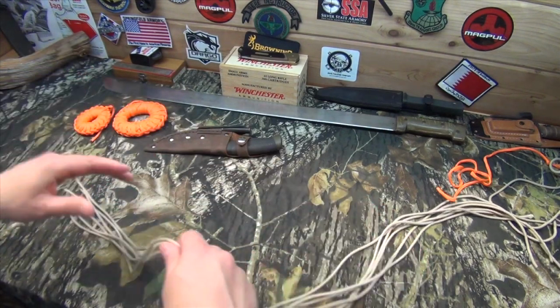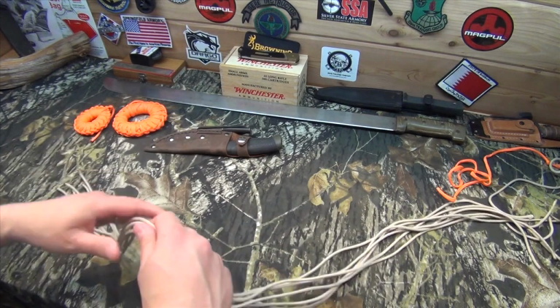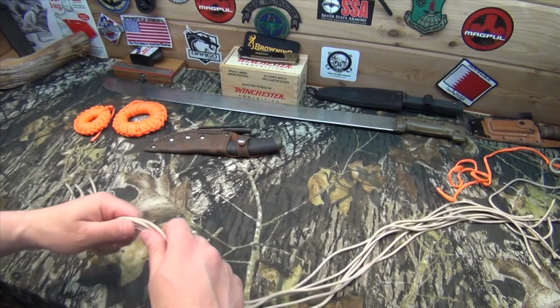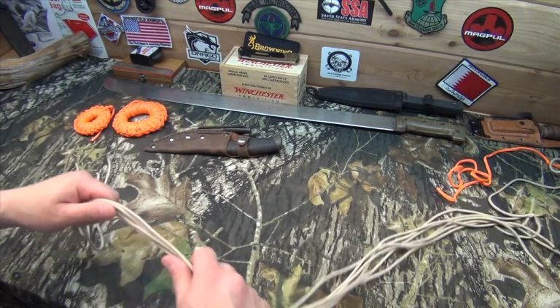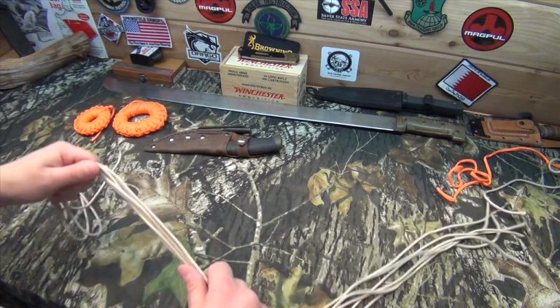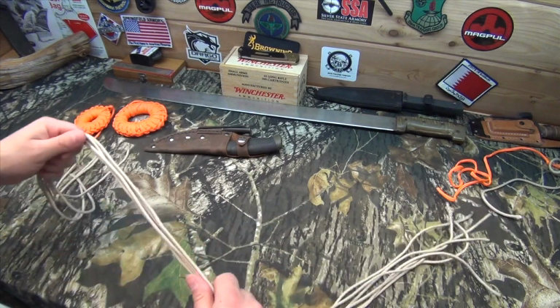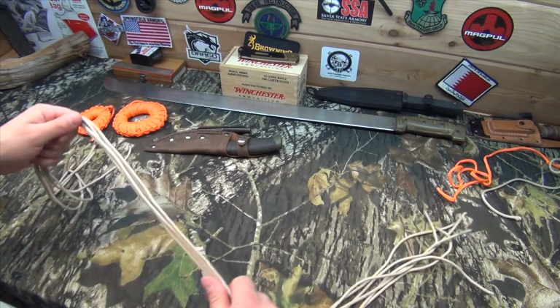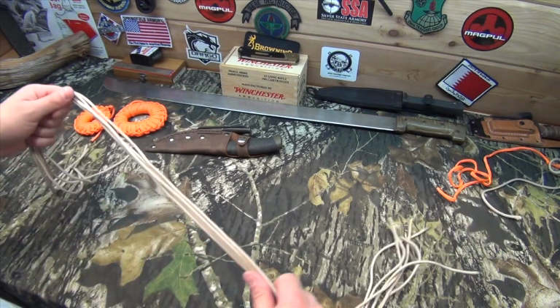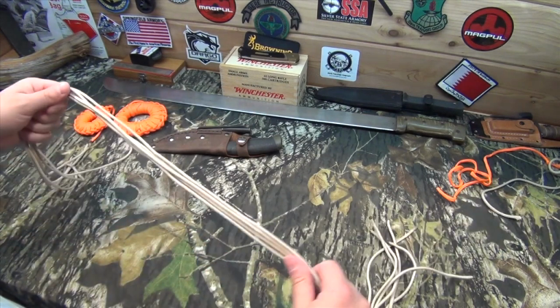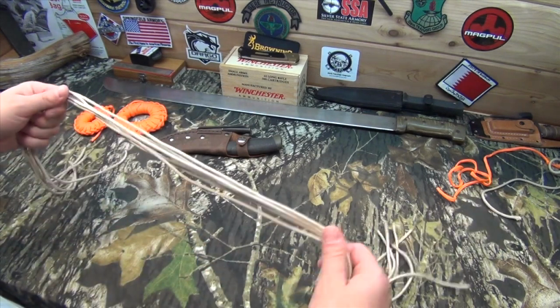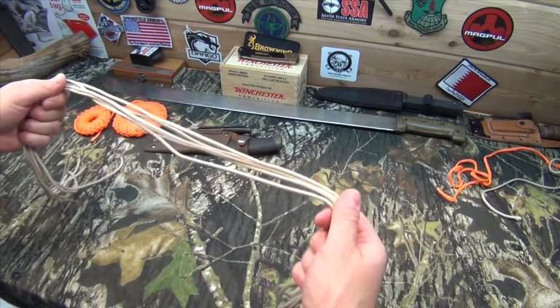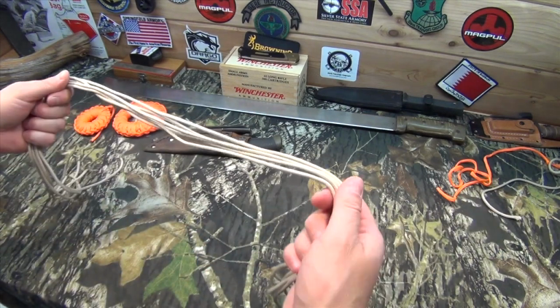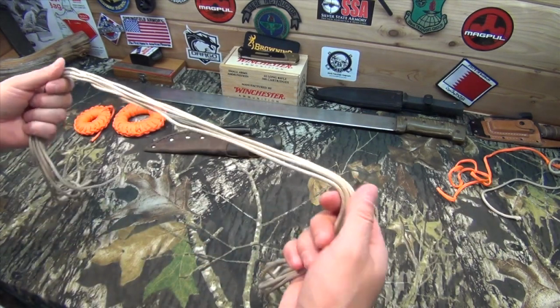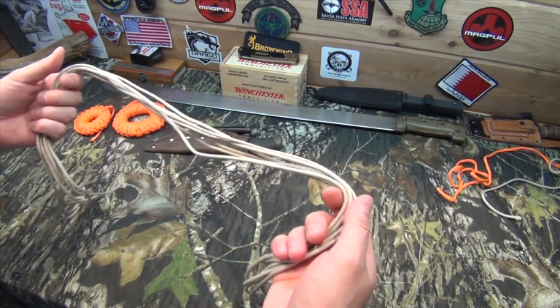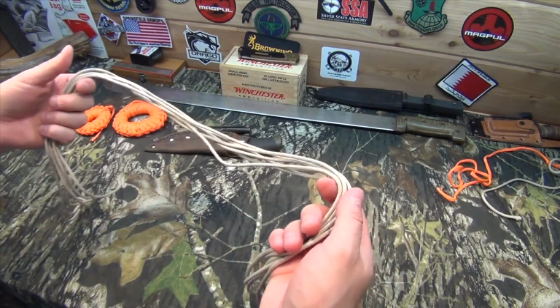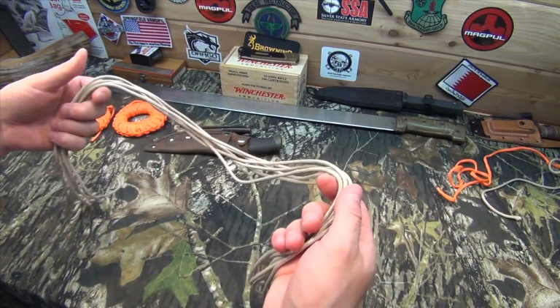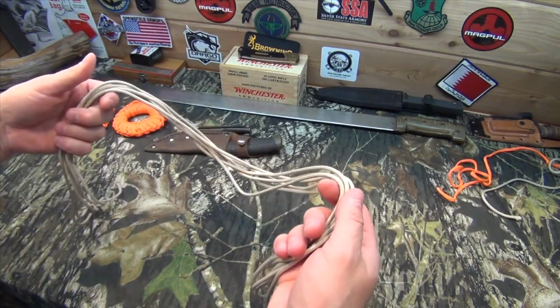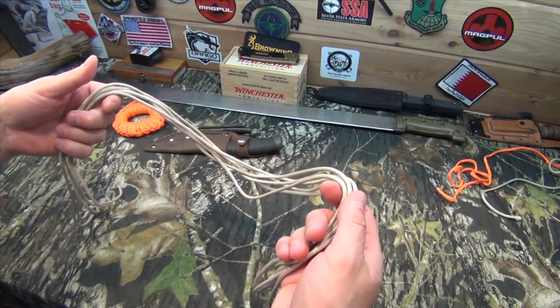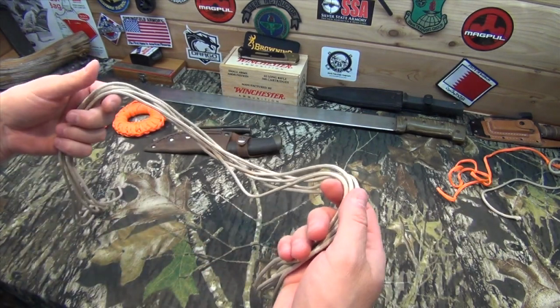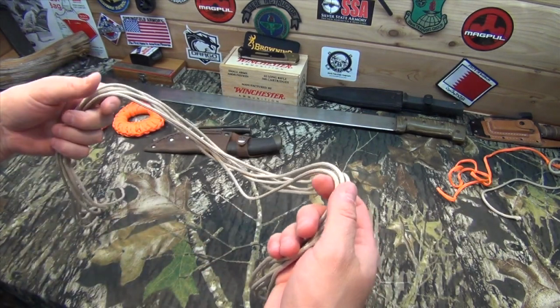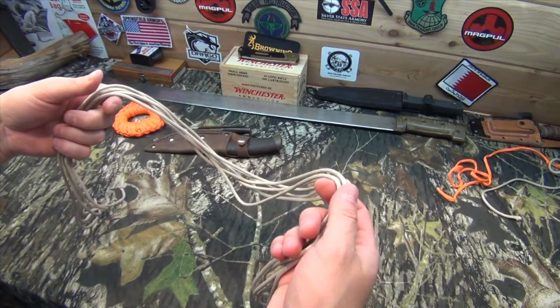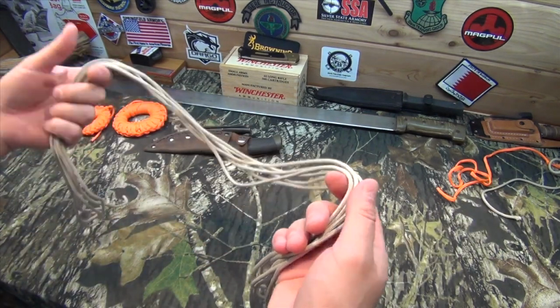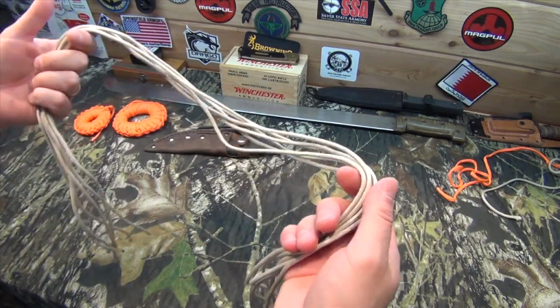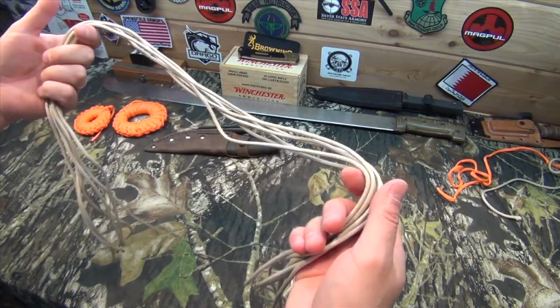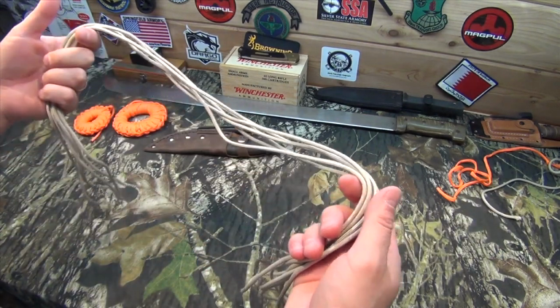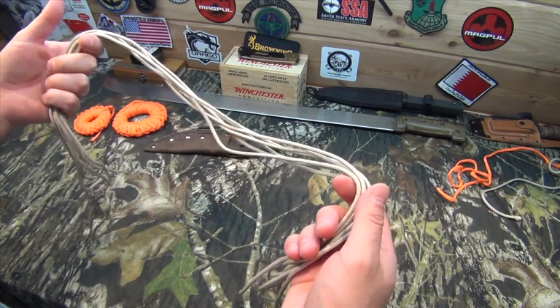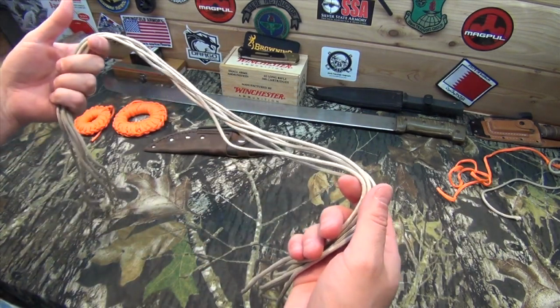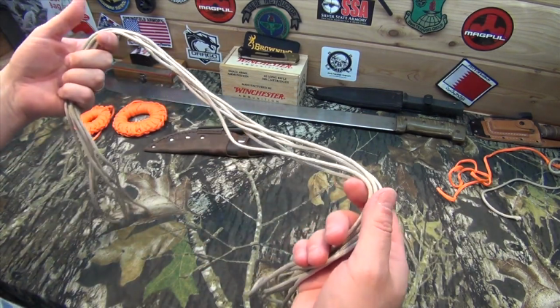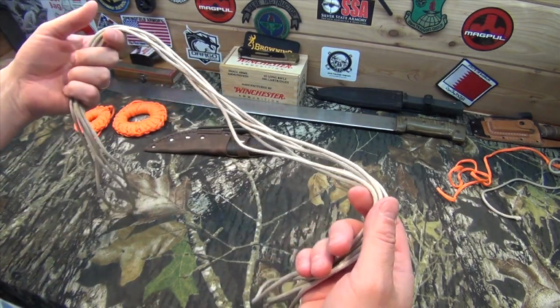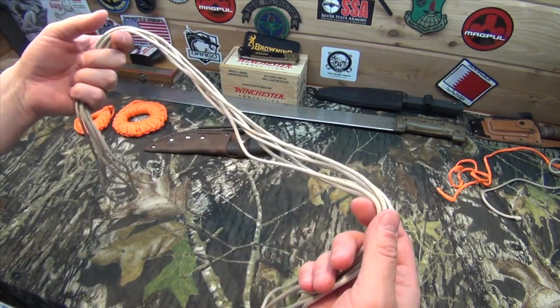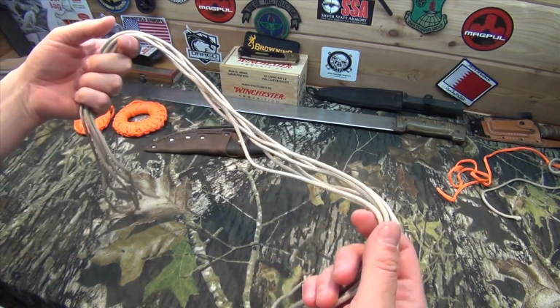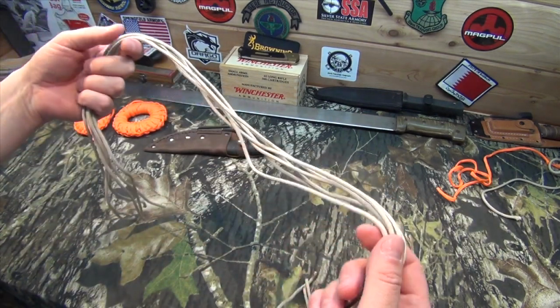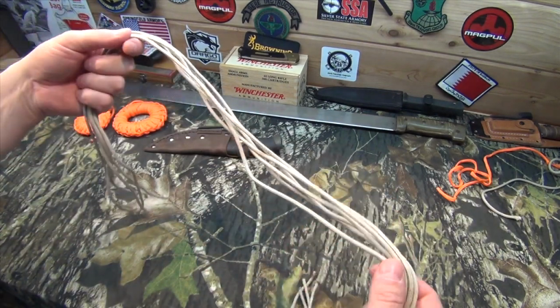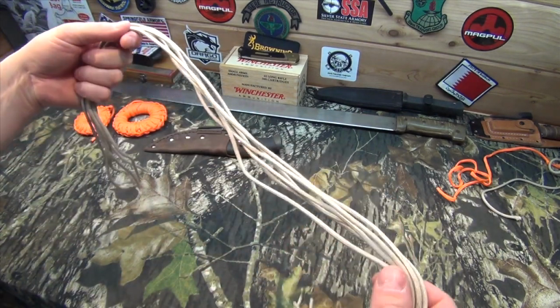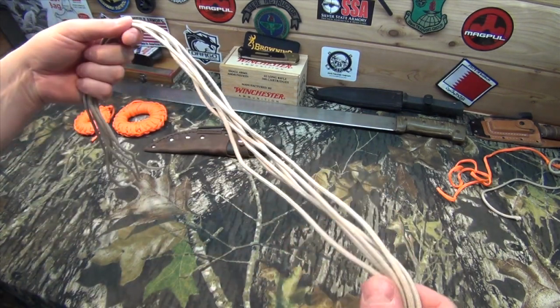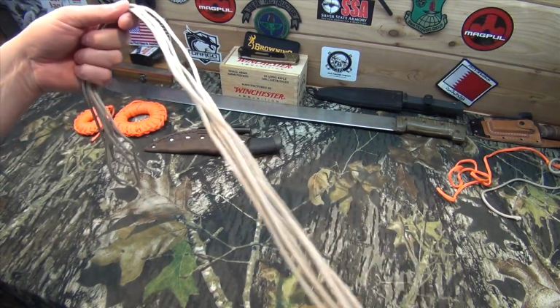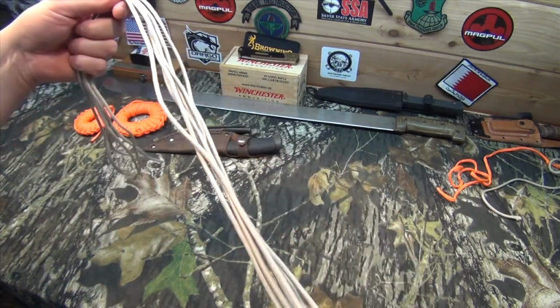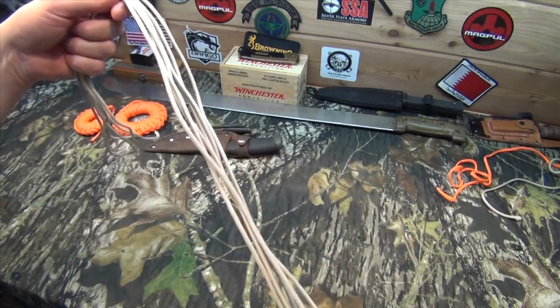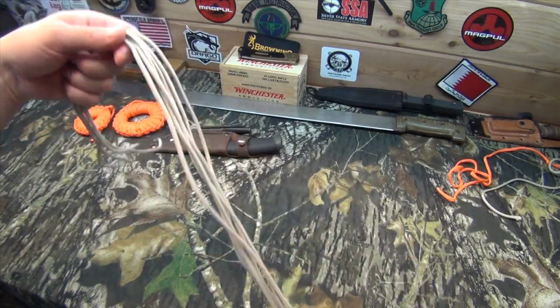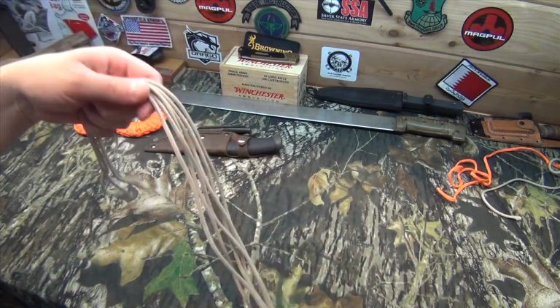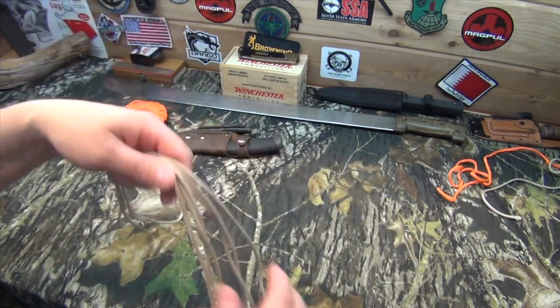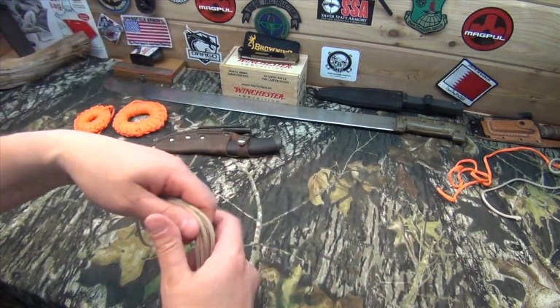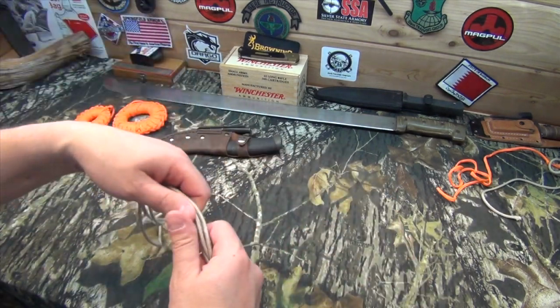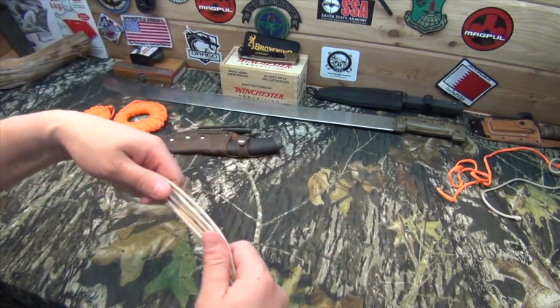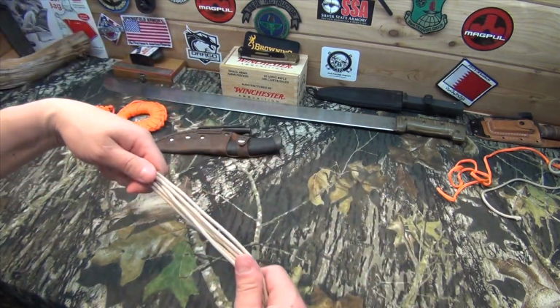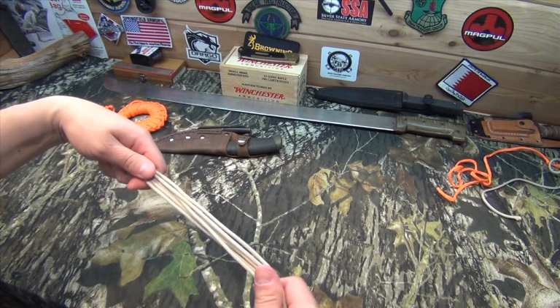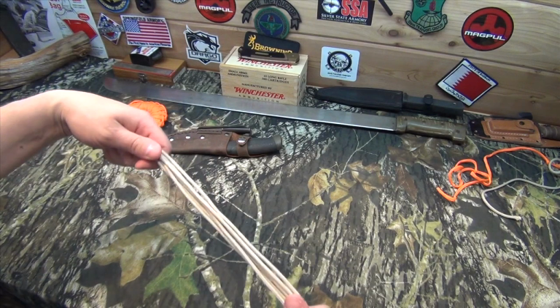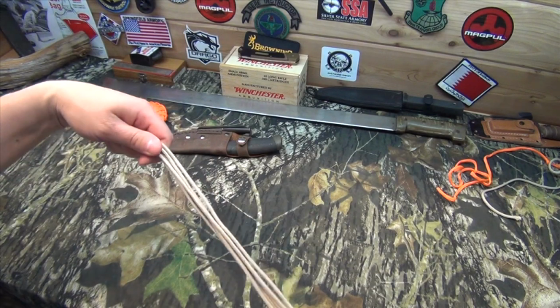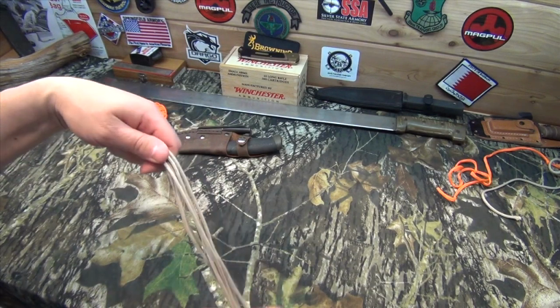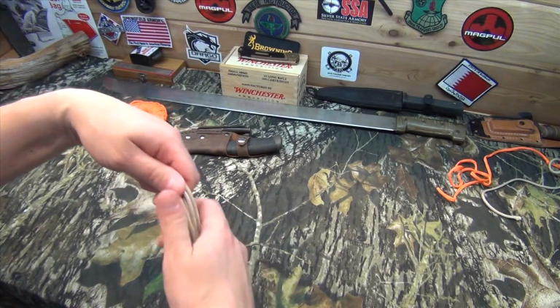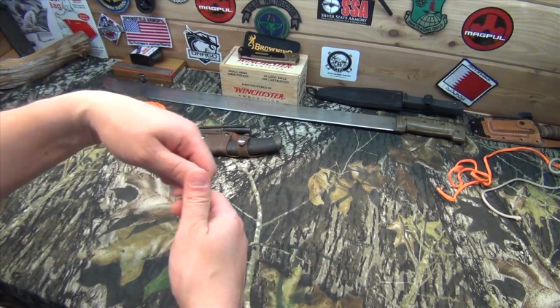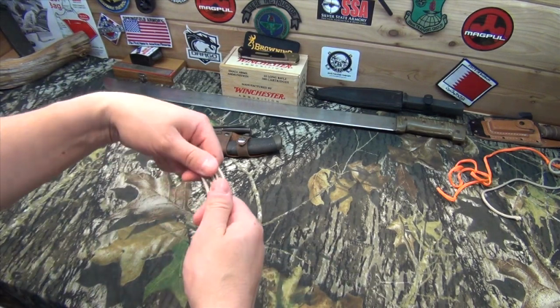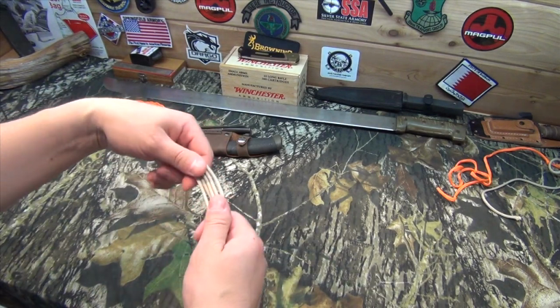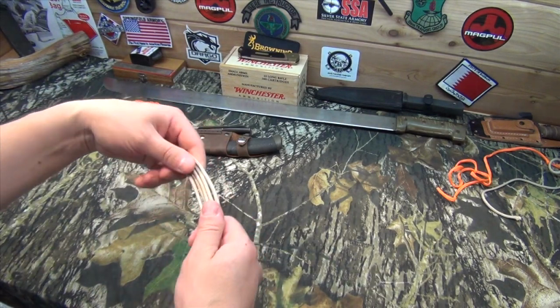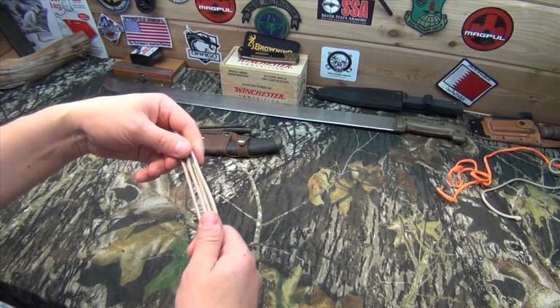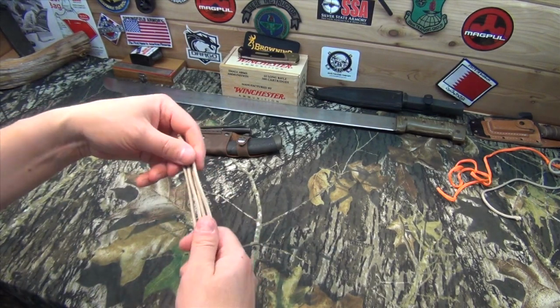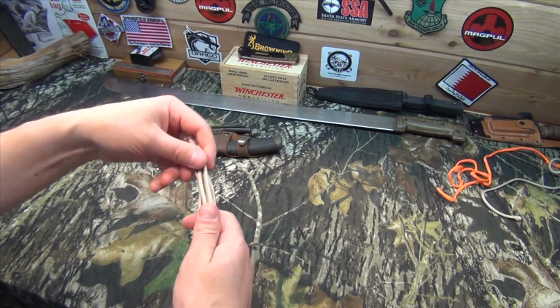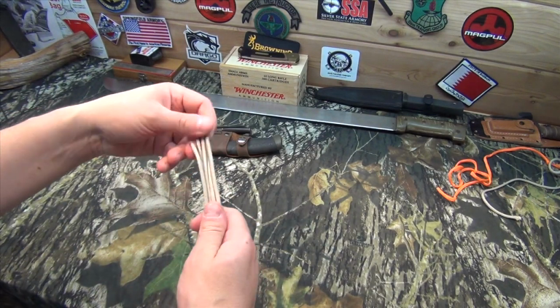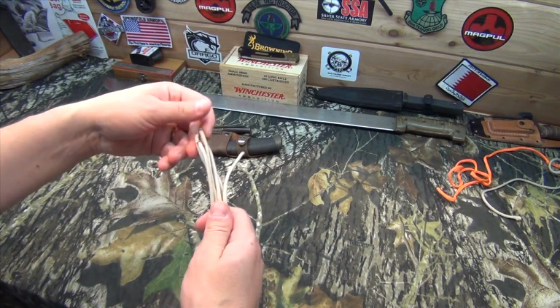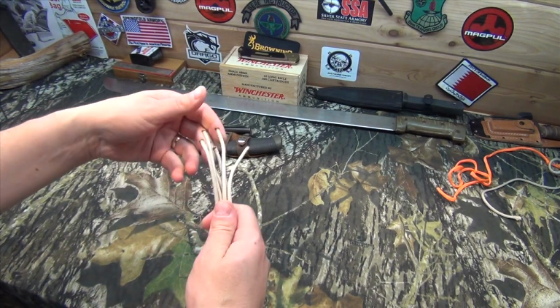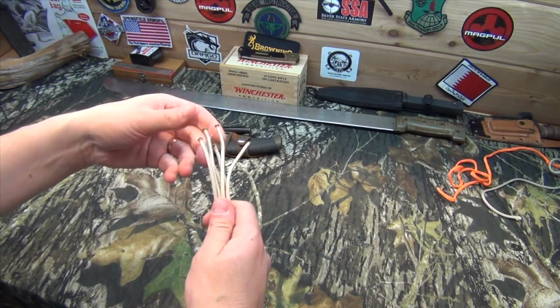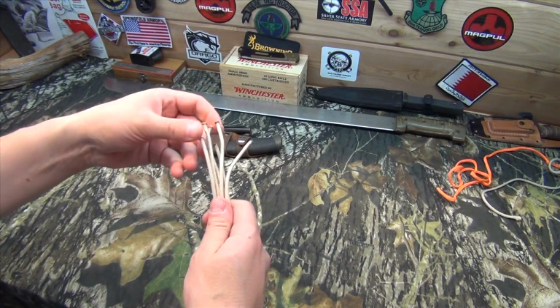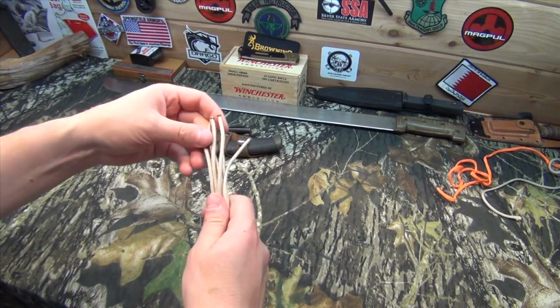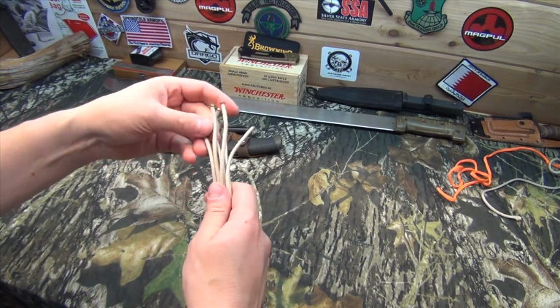So what I like to use is called a daisy chain. I'm going to try to show you guys how to do a daisy chain here real quick just in case you don't know.